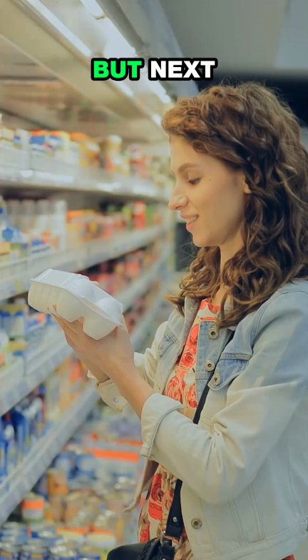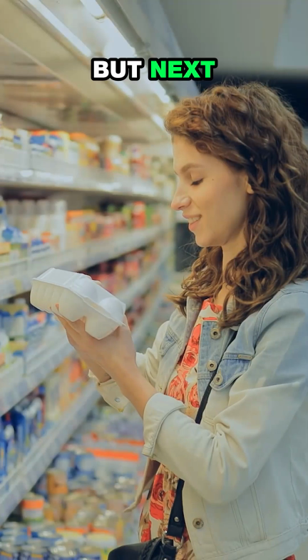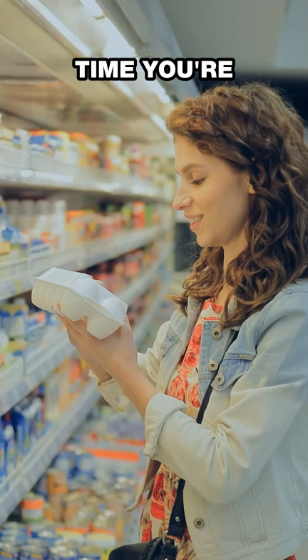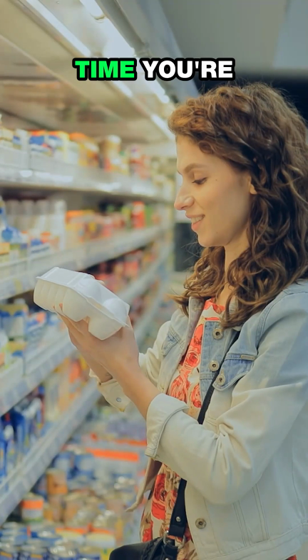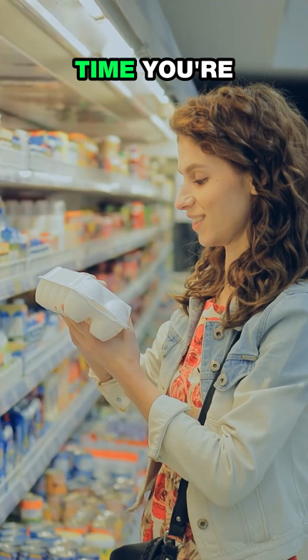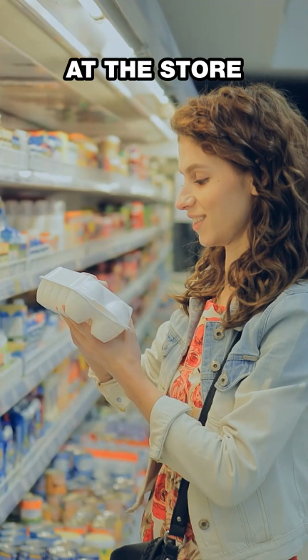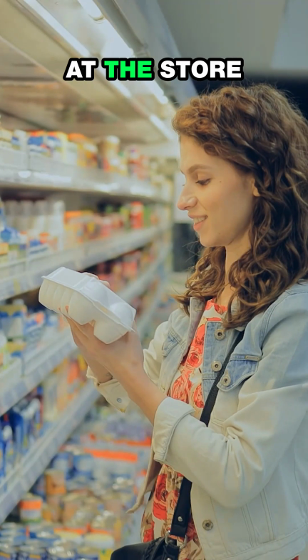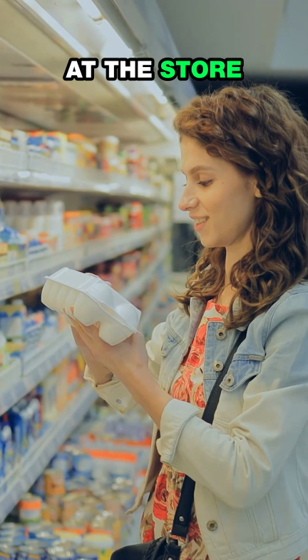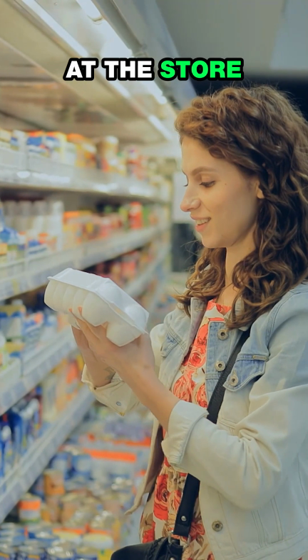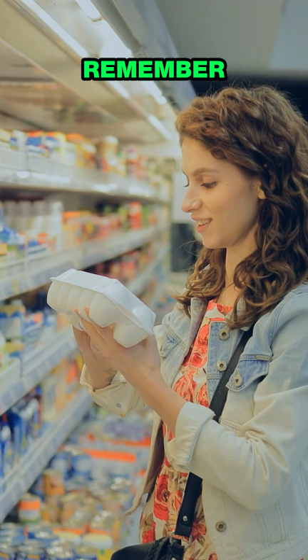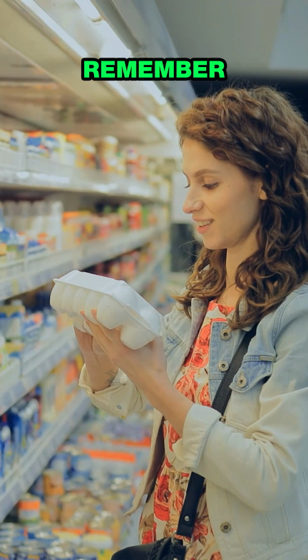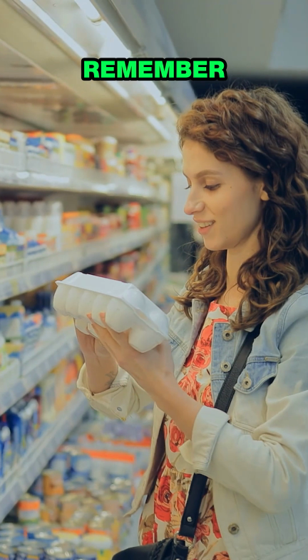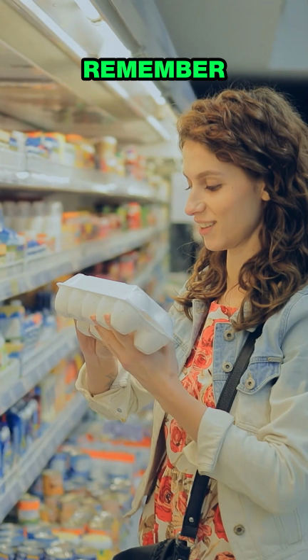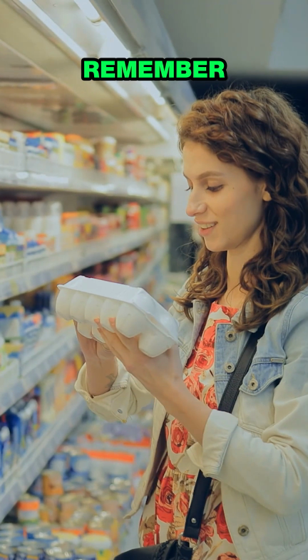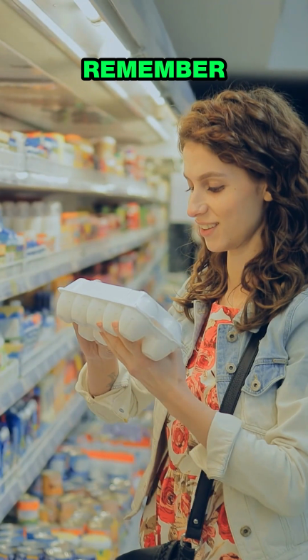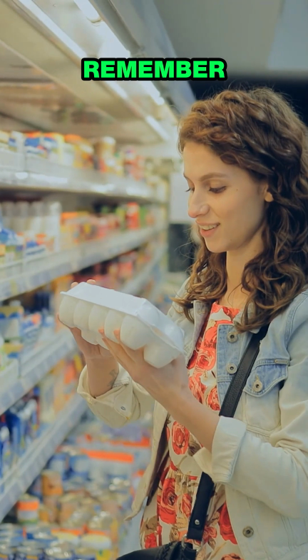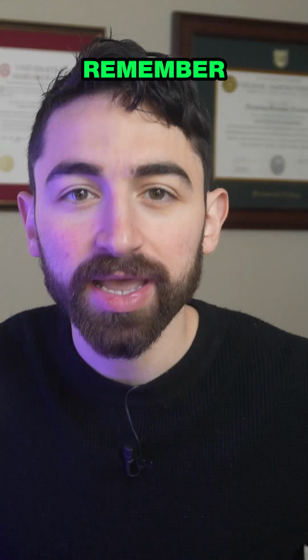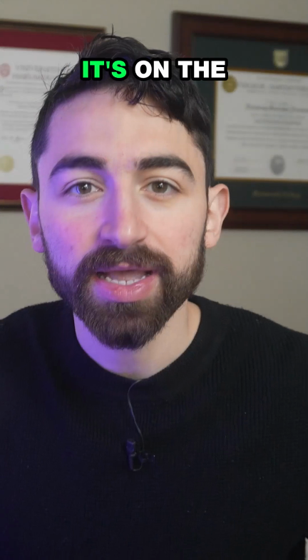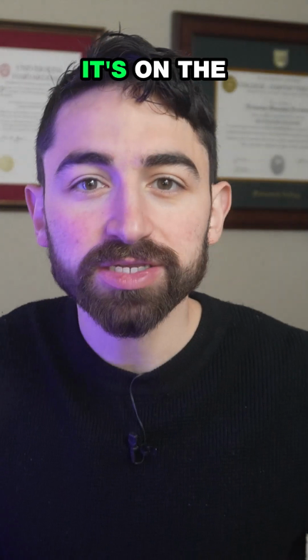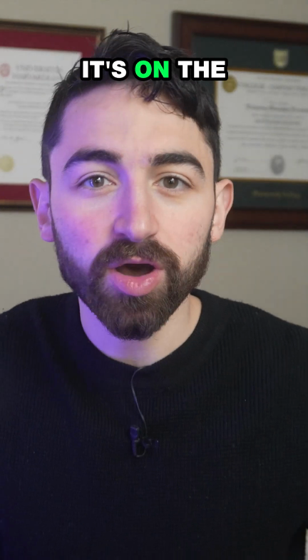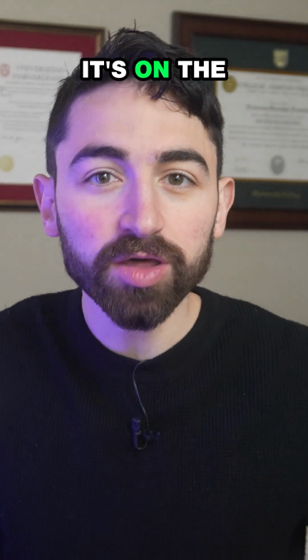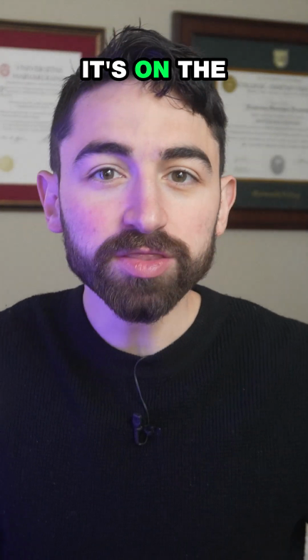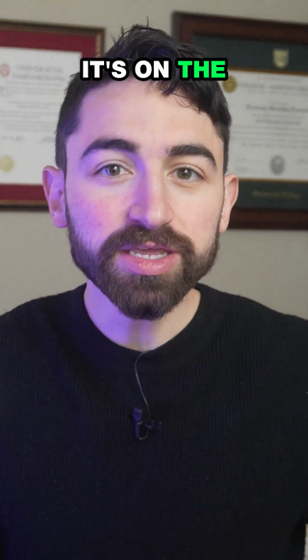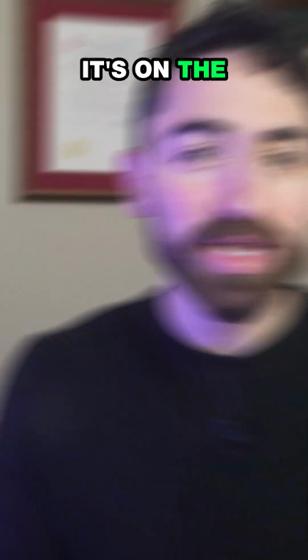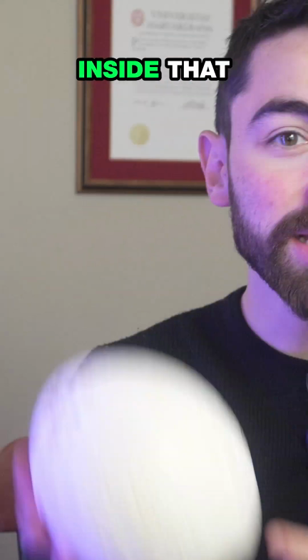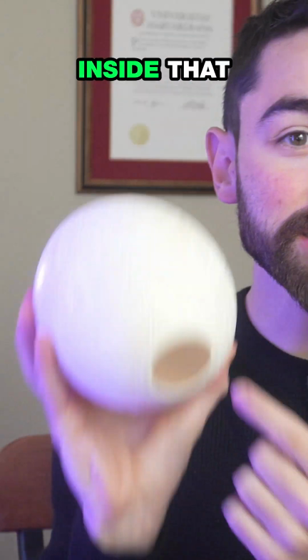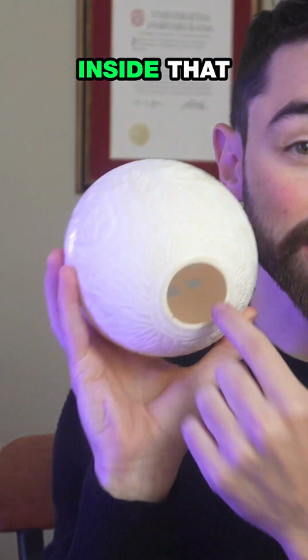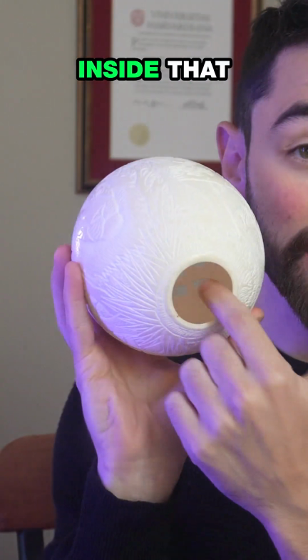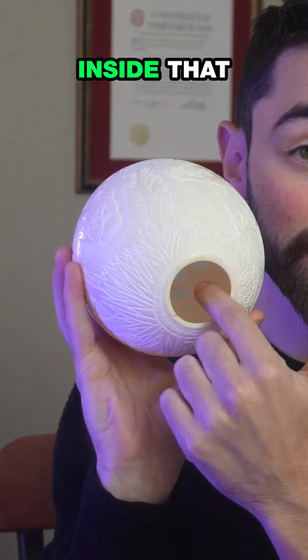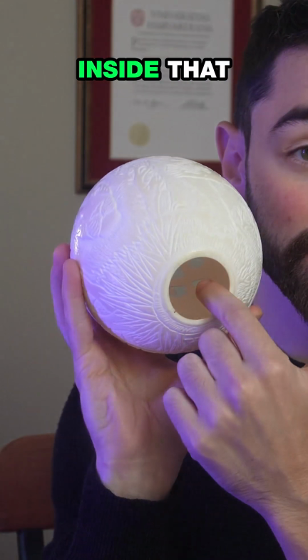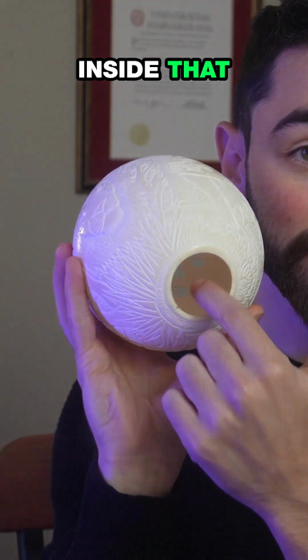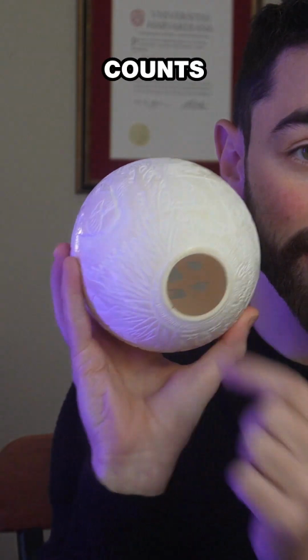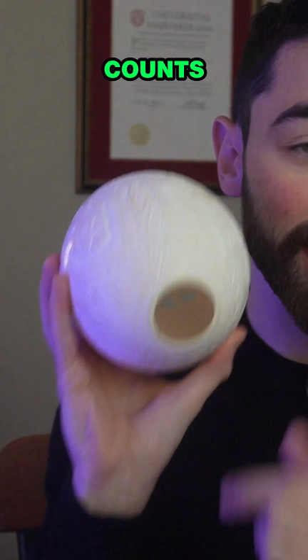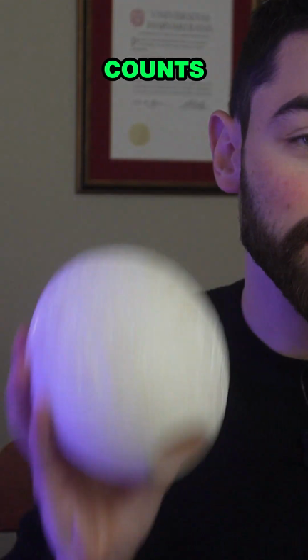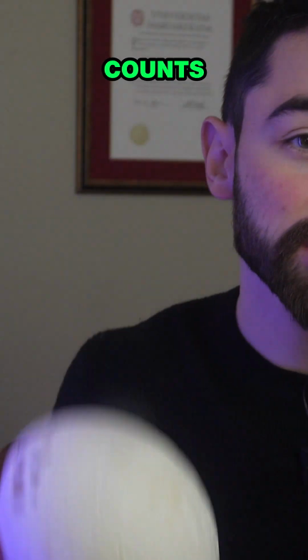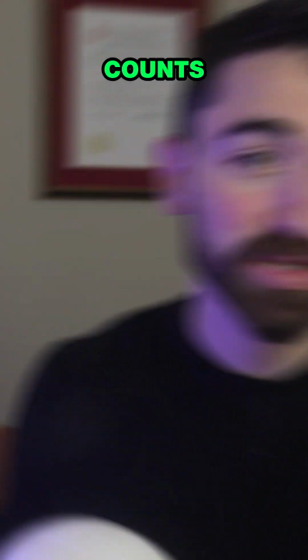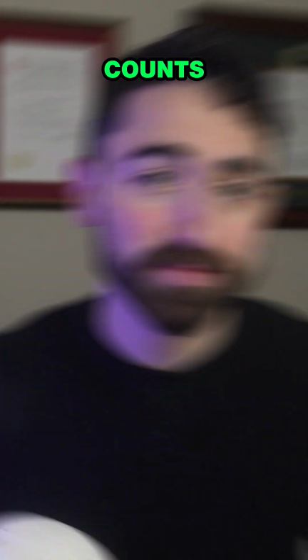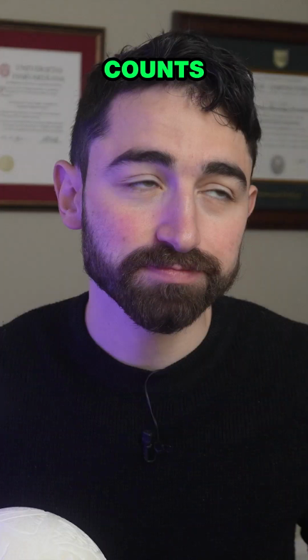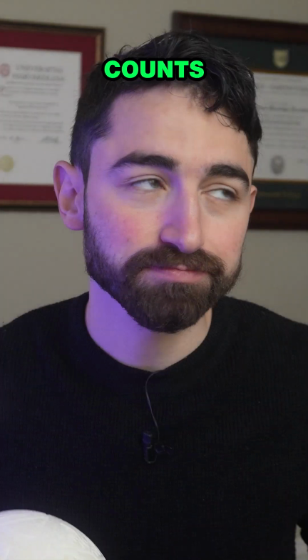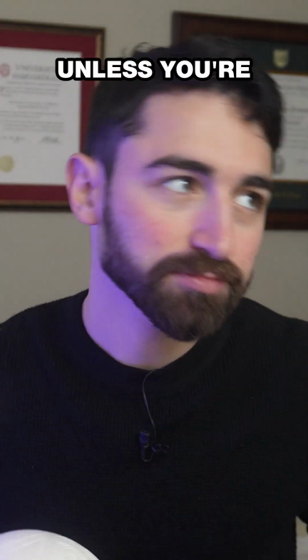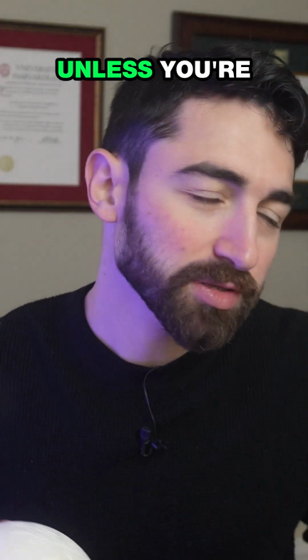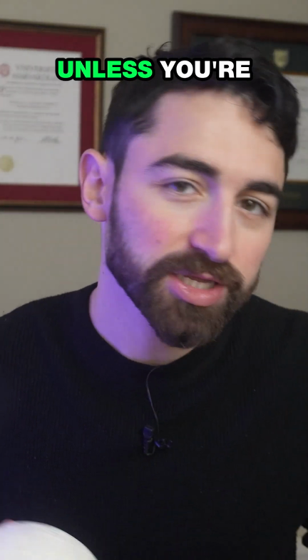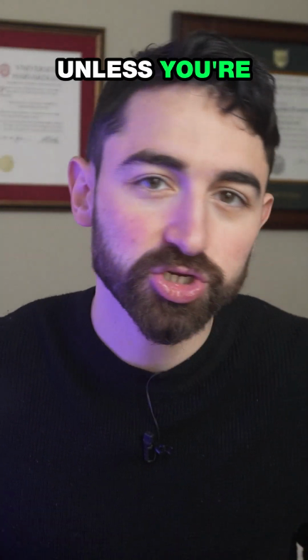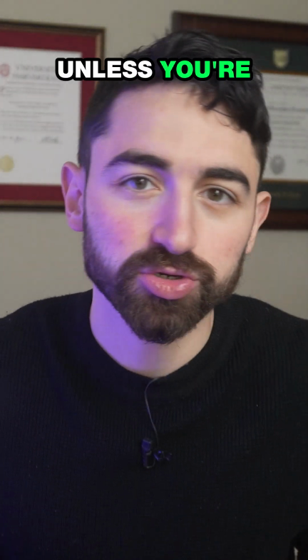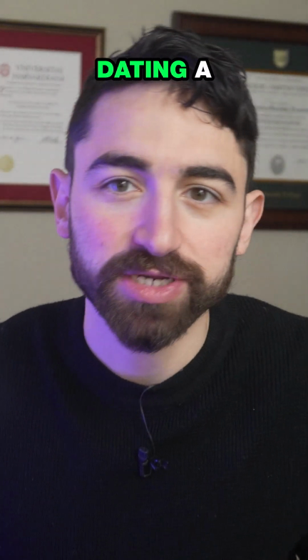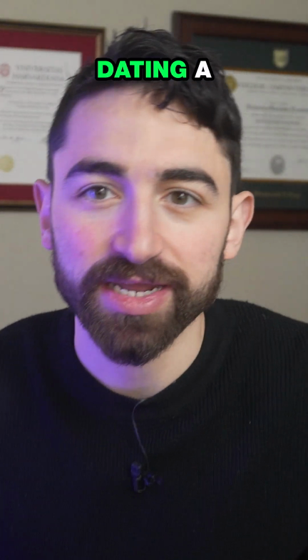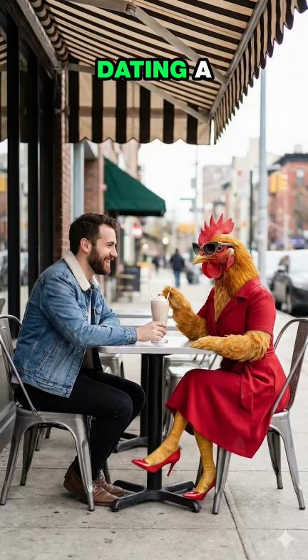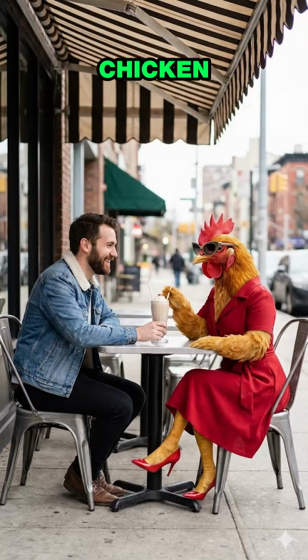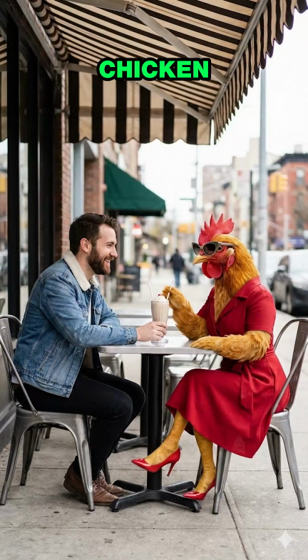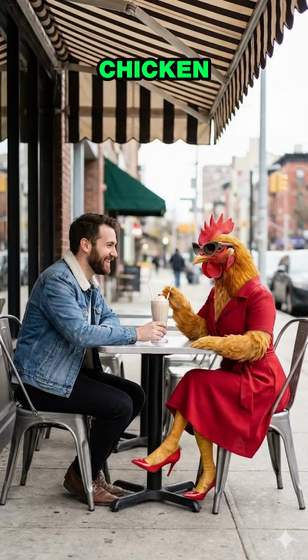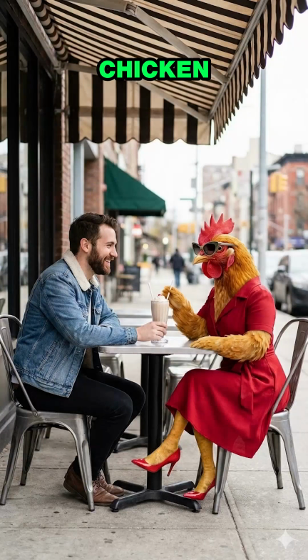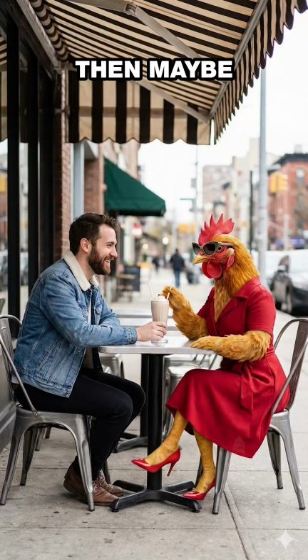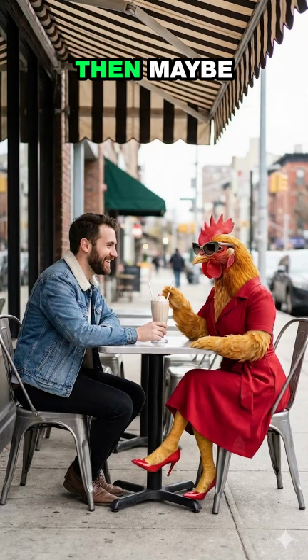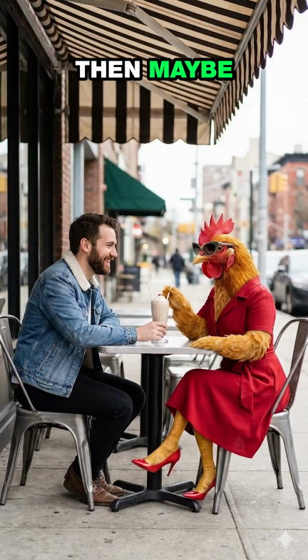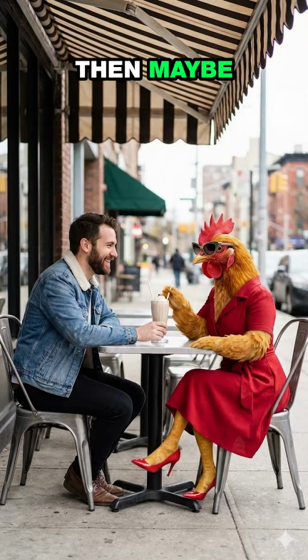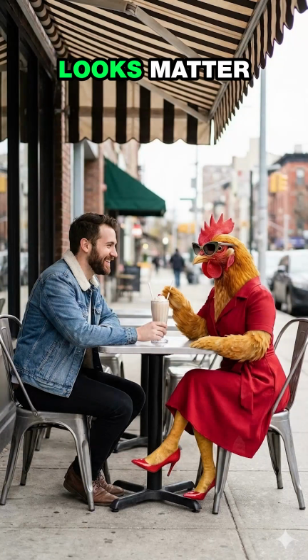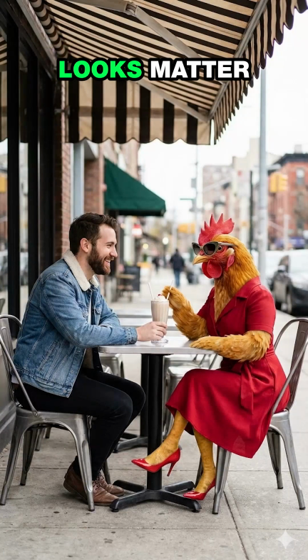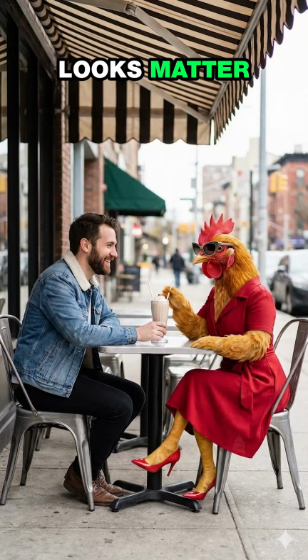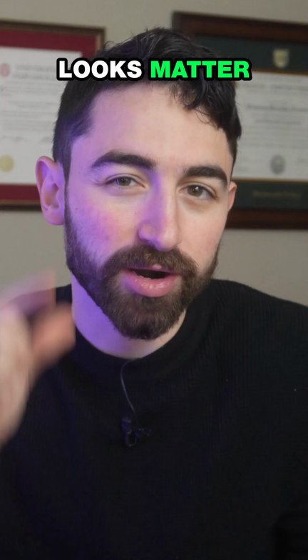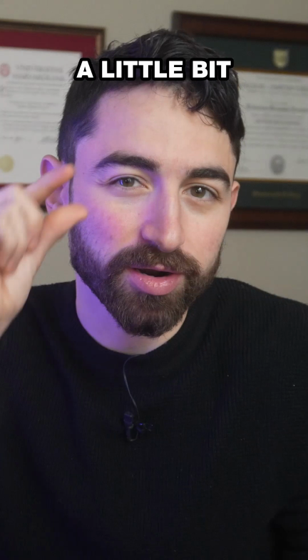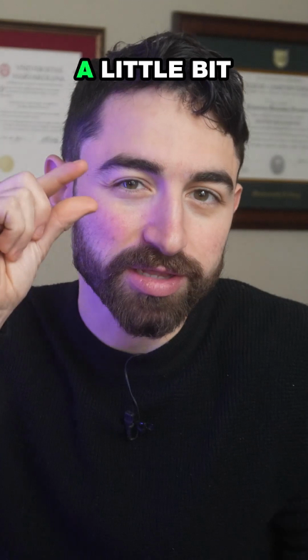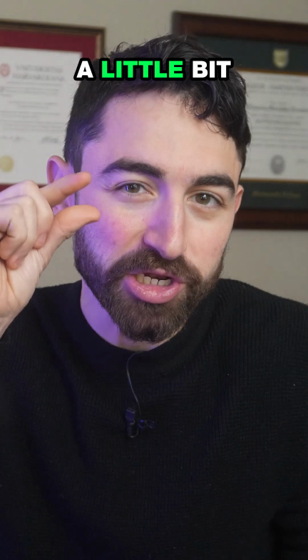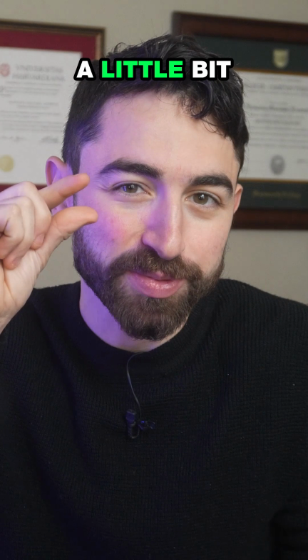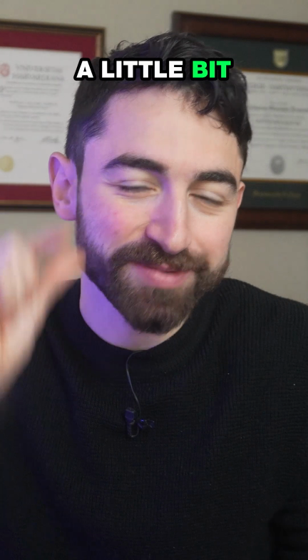But next time you're at the store, remember: it's on the inside that counts. Unless you're dating a chicken — then maybe looks matter a little bit still.